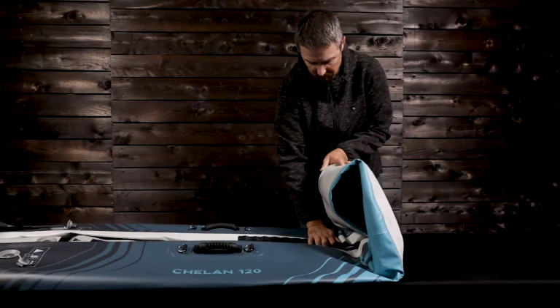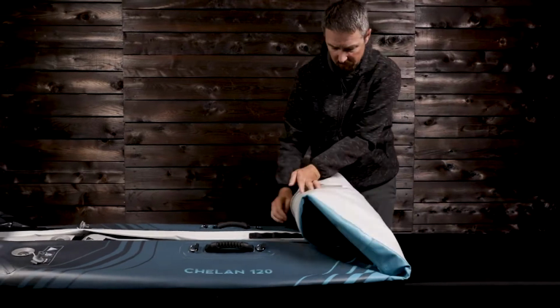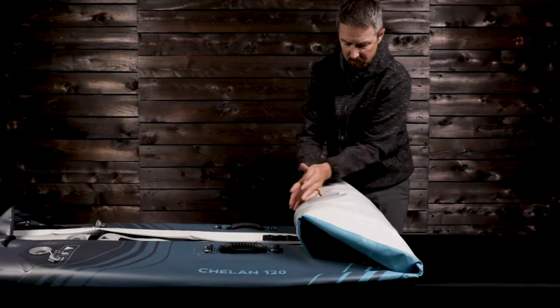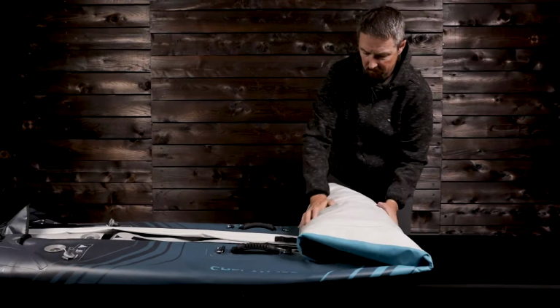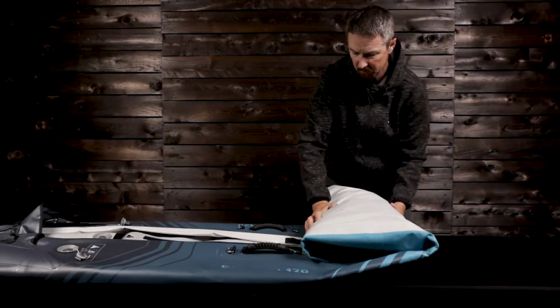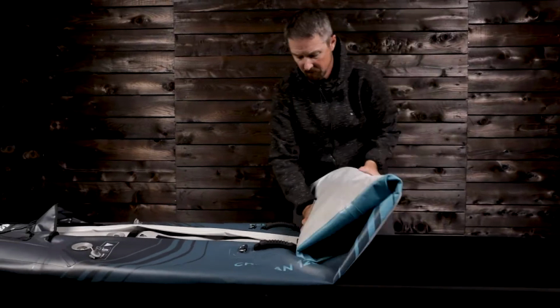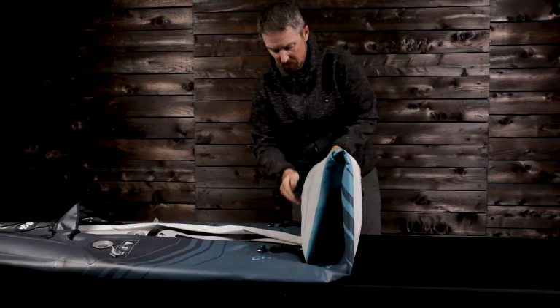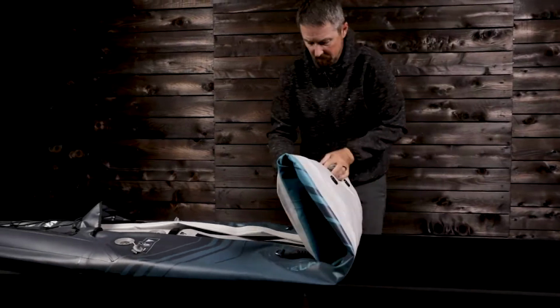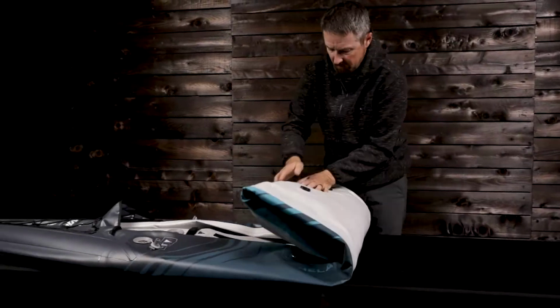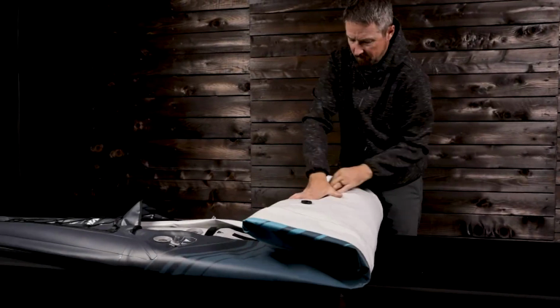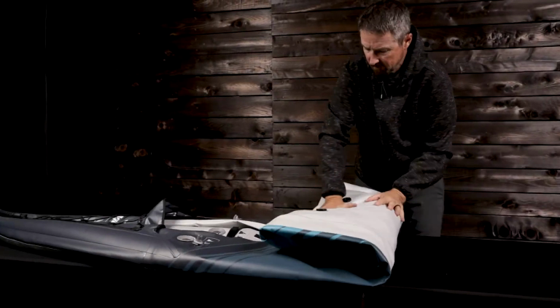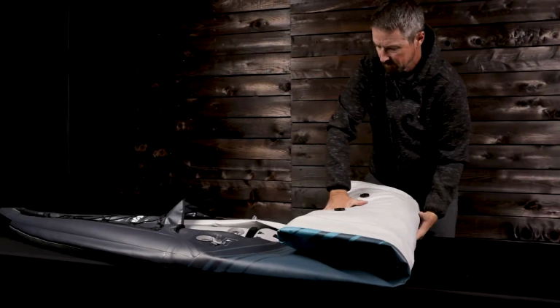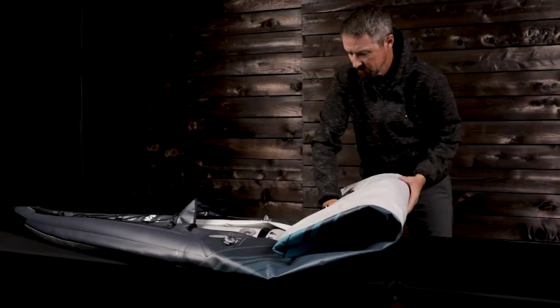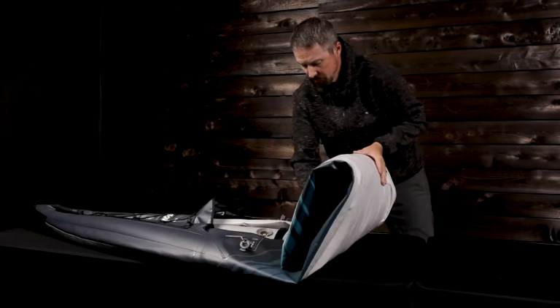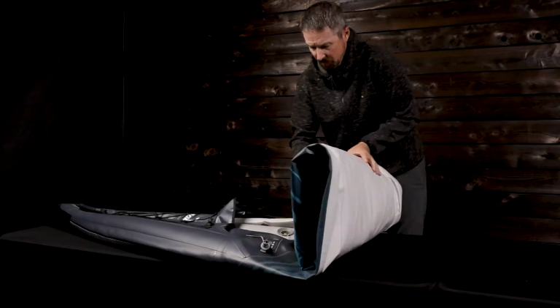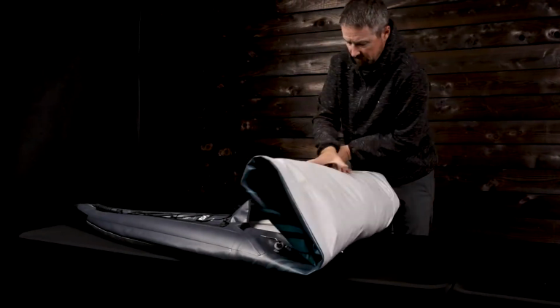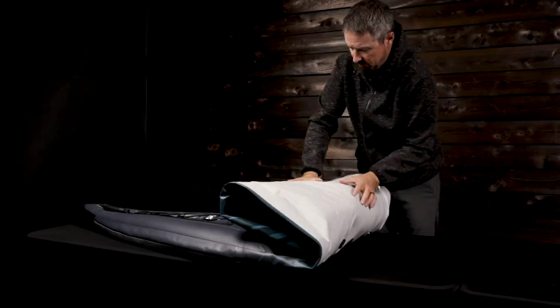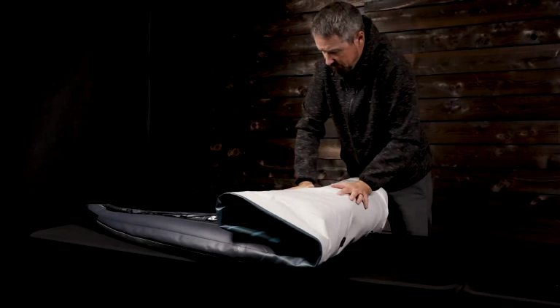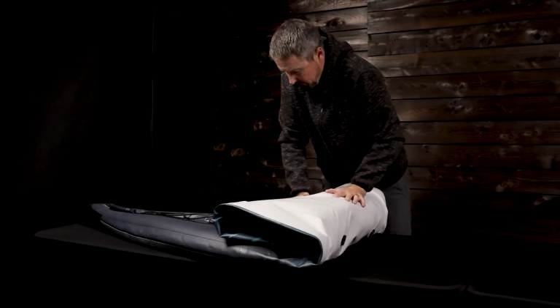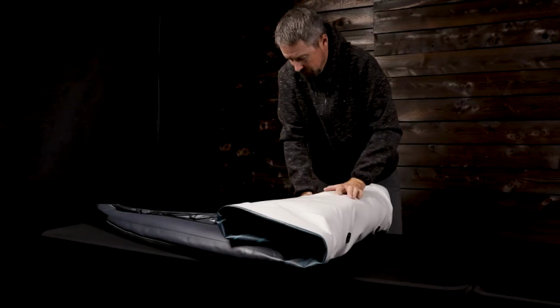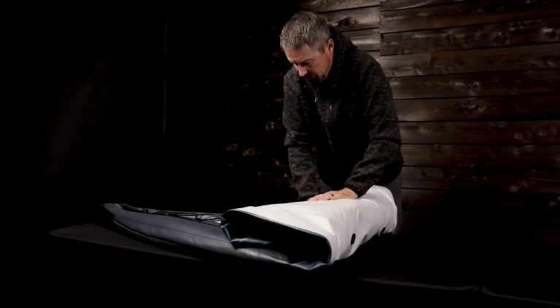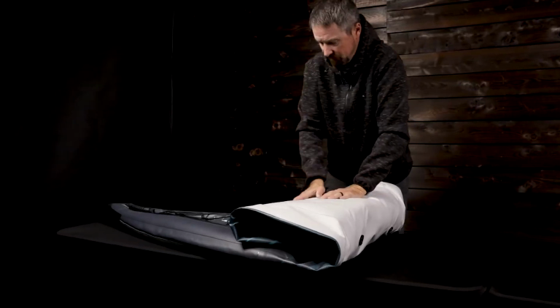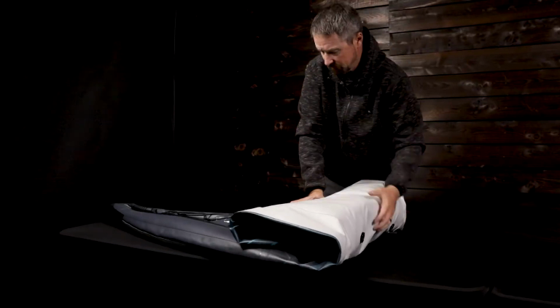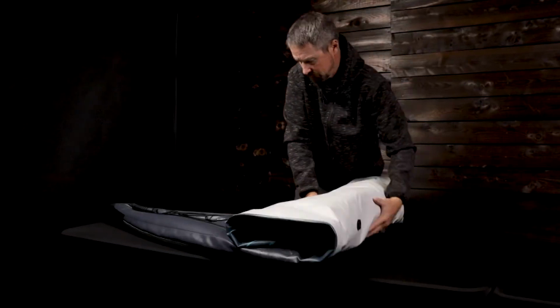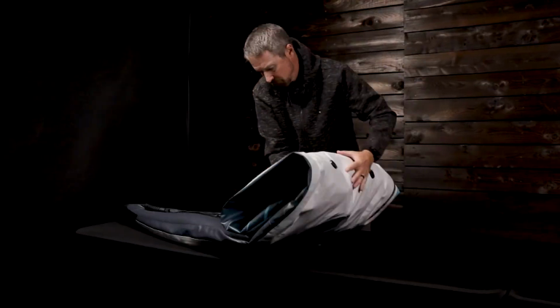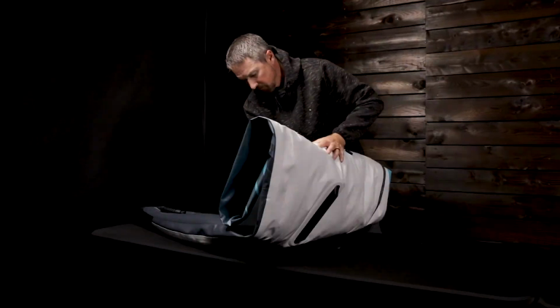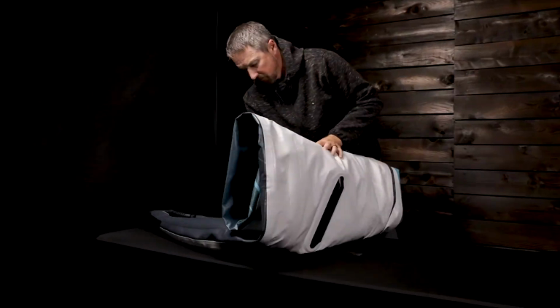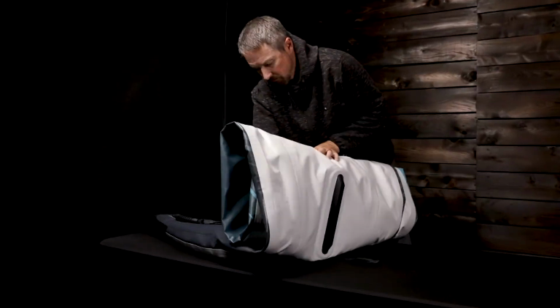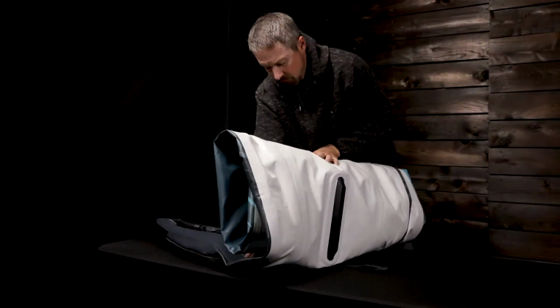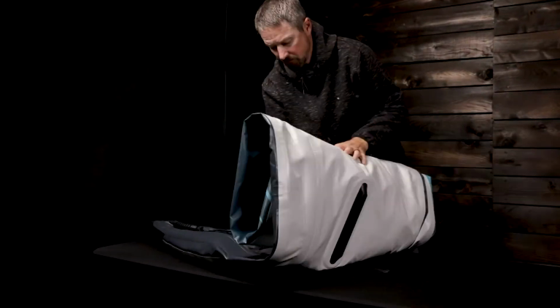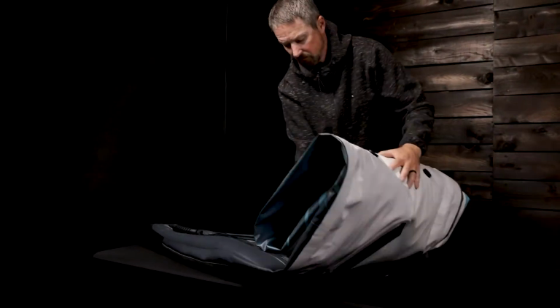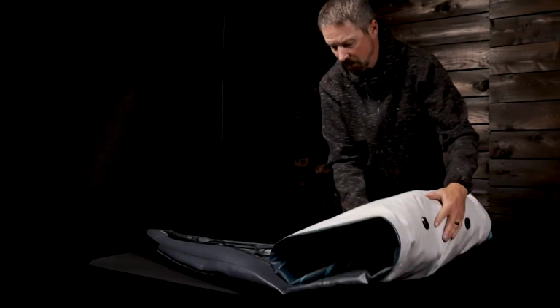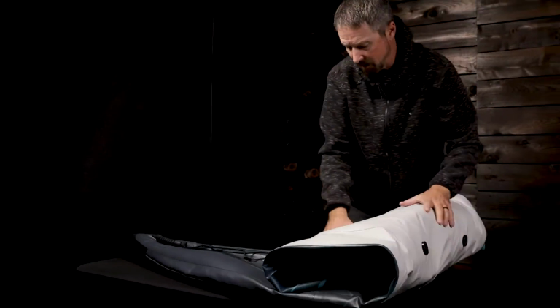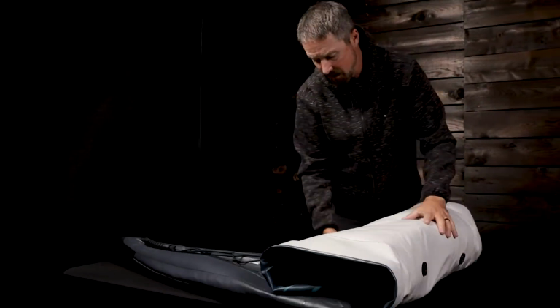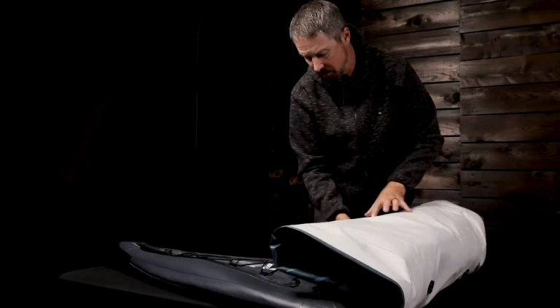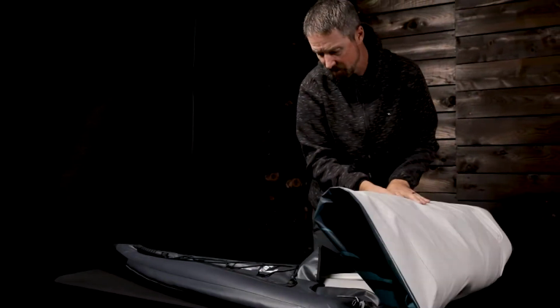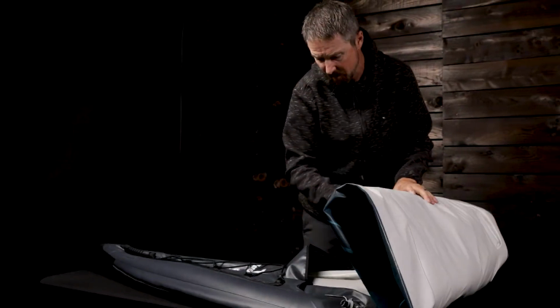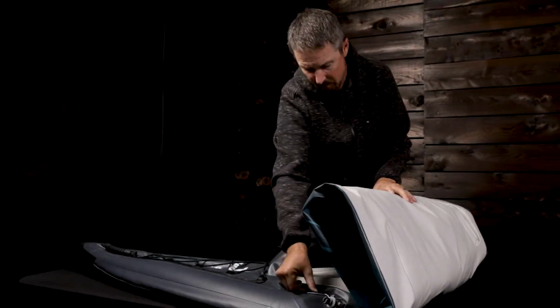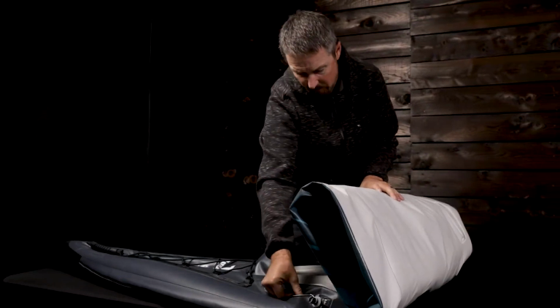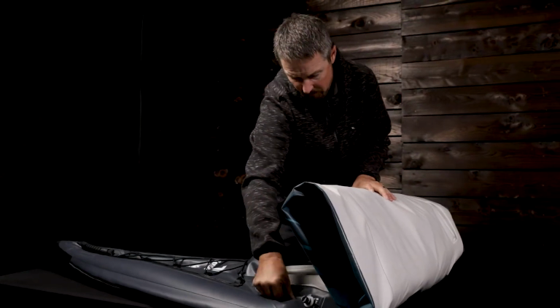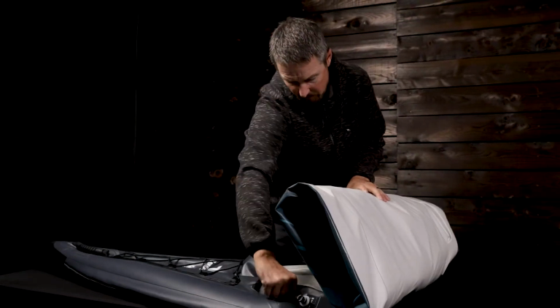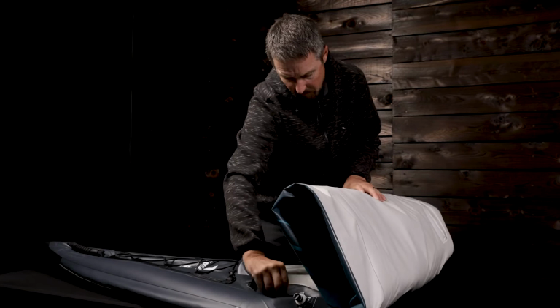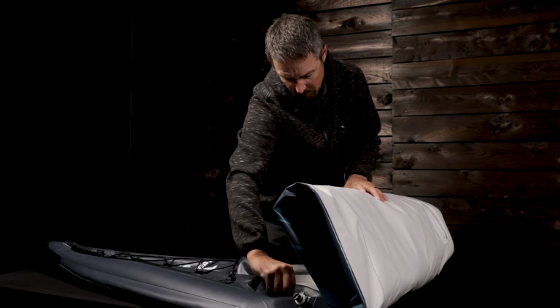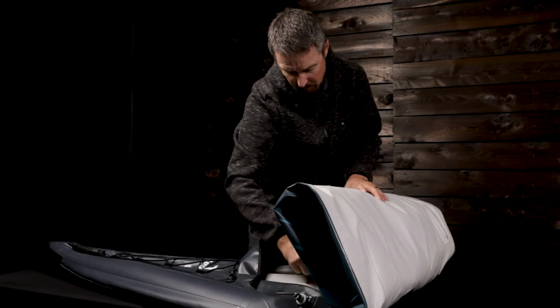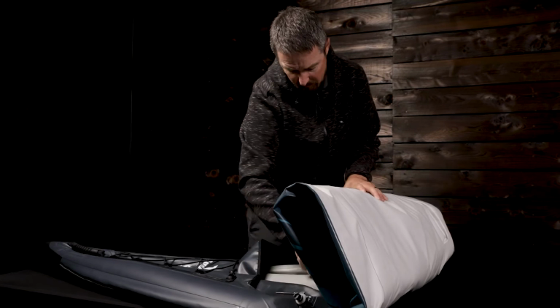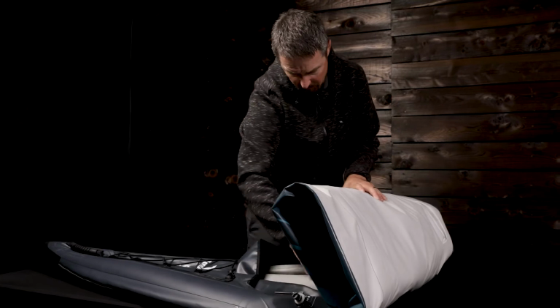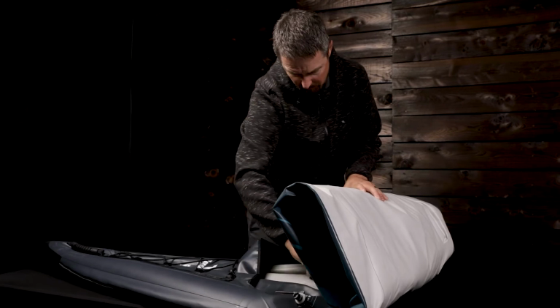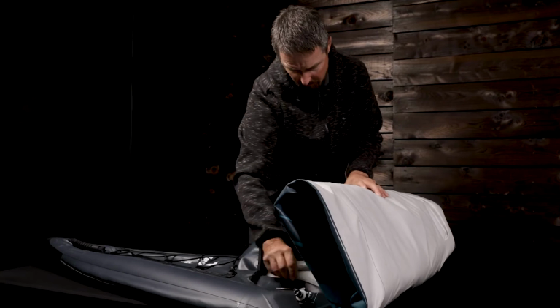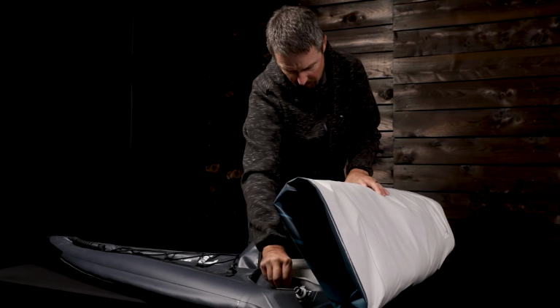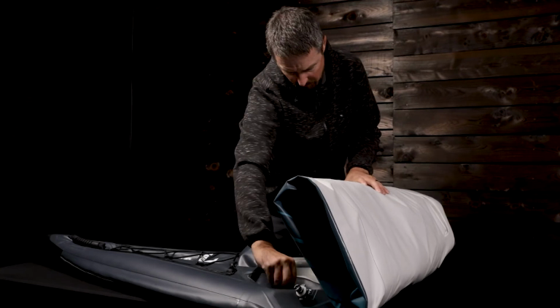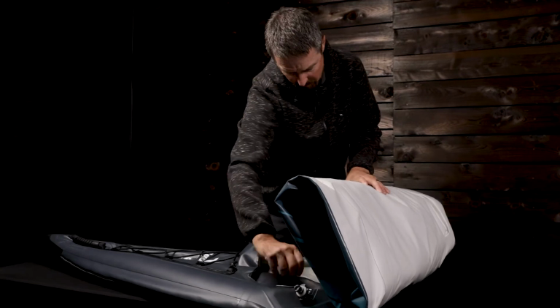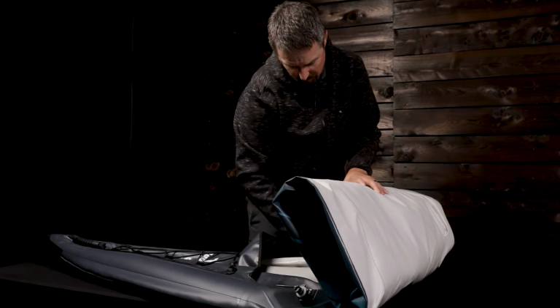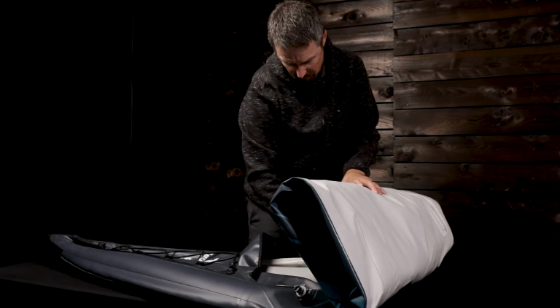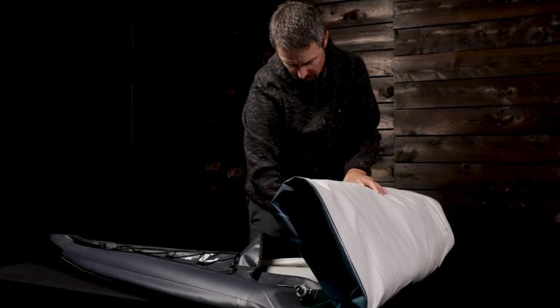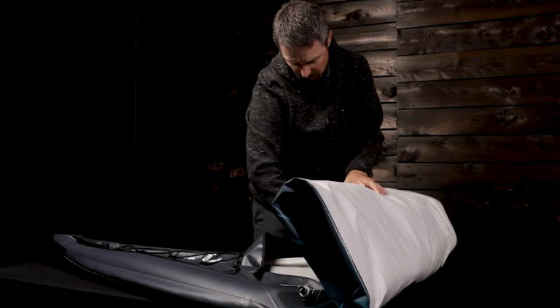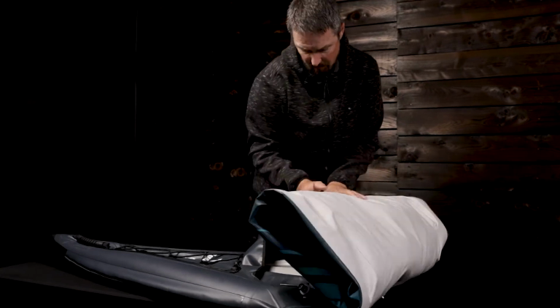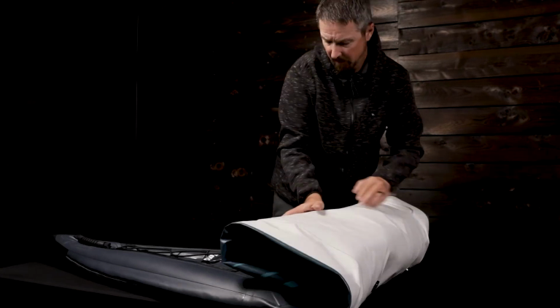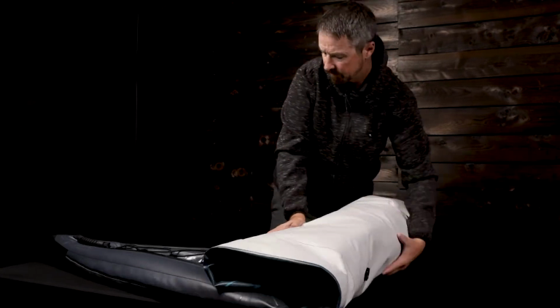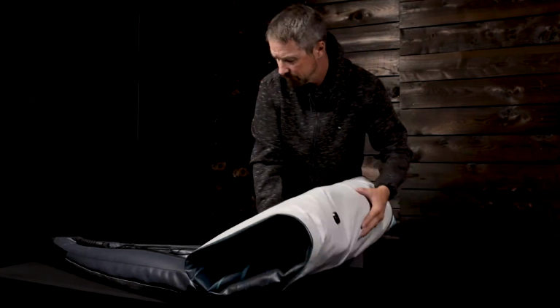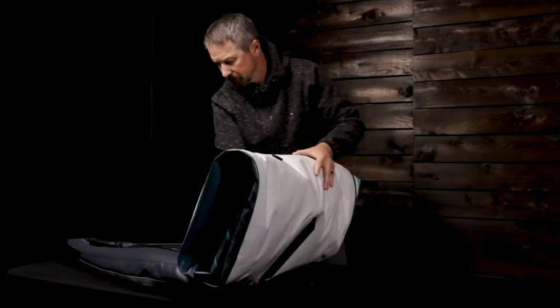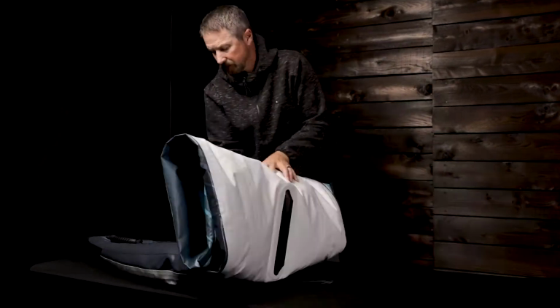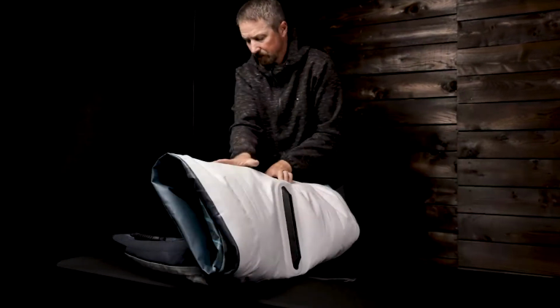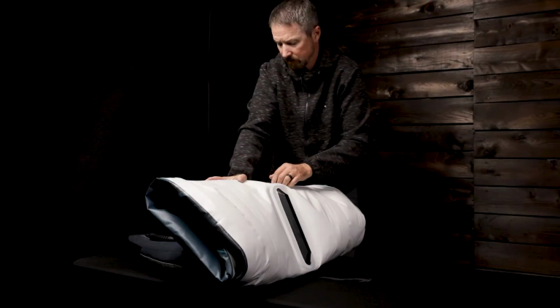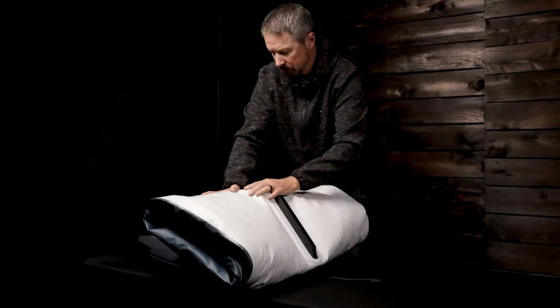For the tightest roll, you will need to assist the folds as you go. When completely rolled, close the valves to keep air from re-entering.